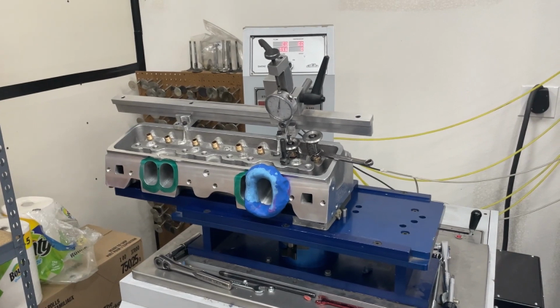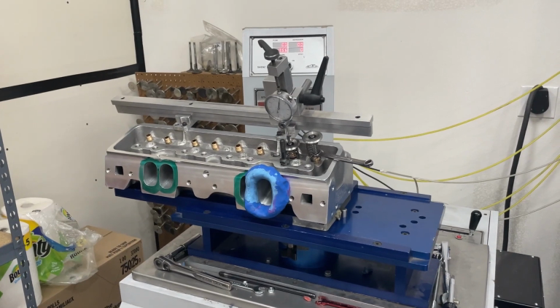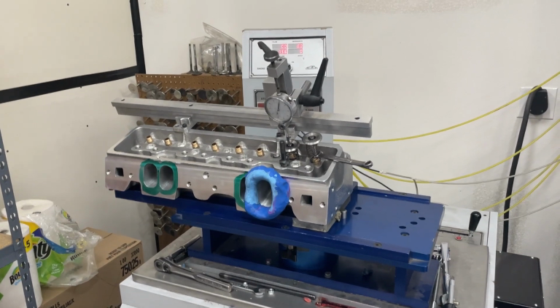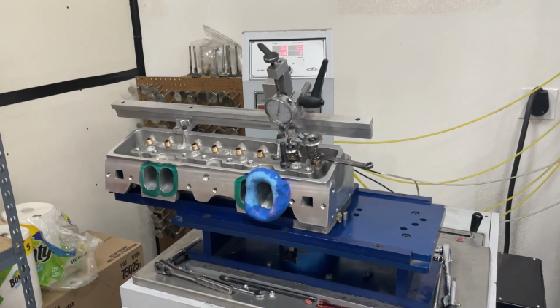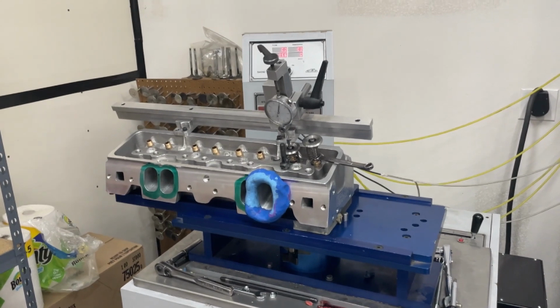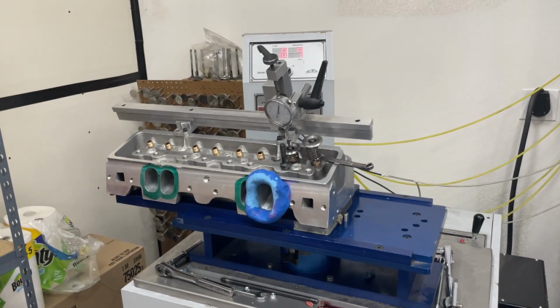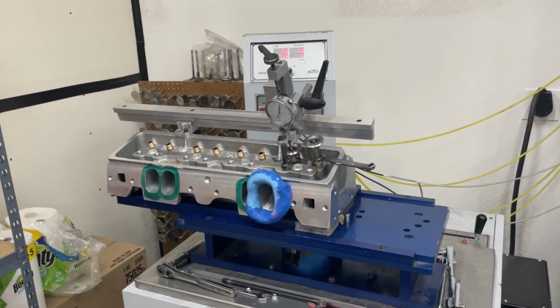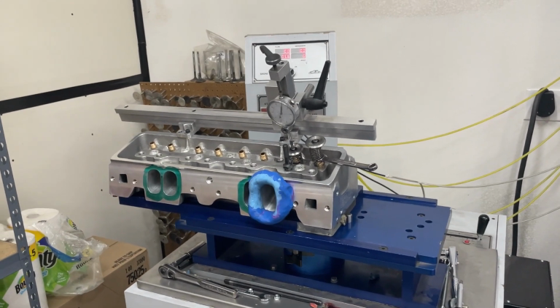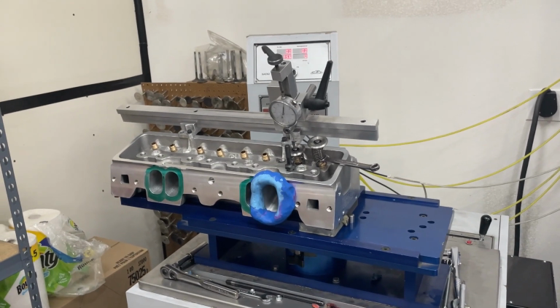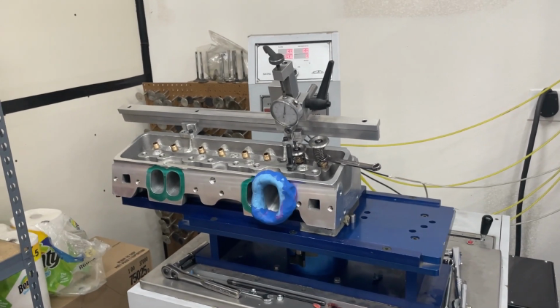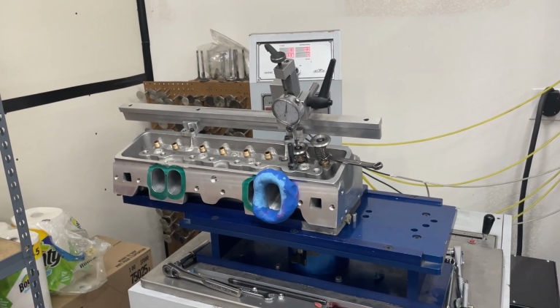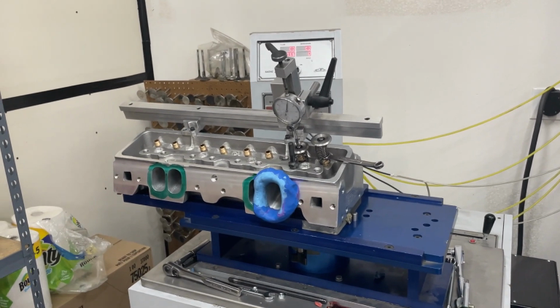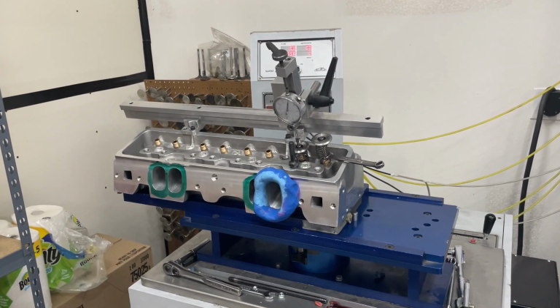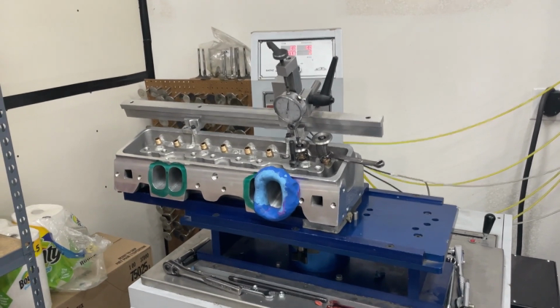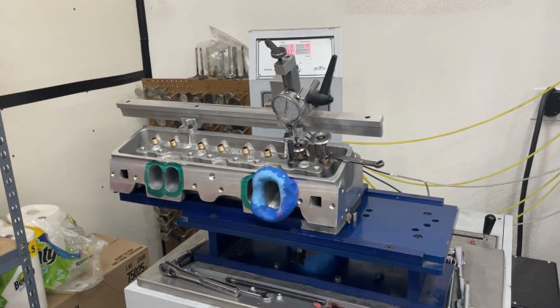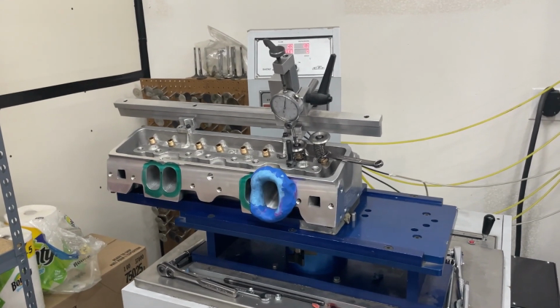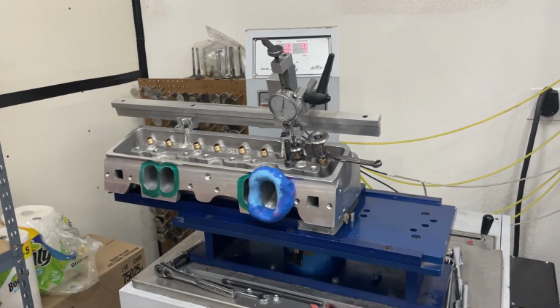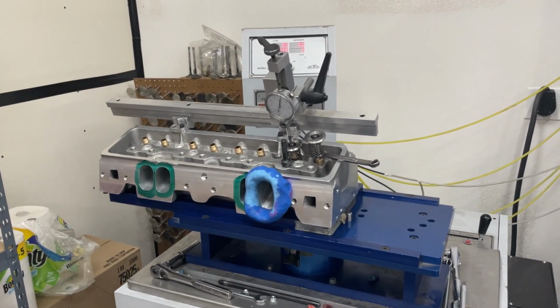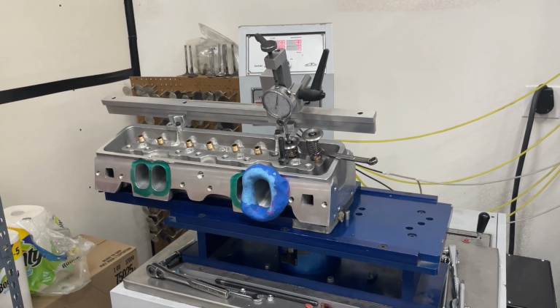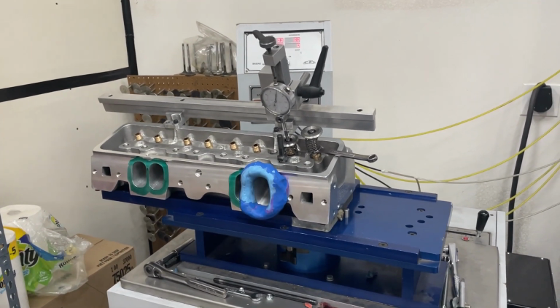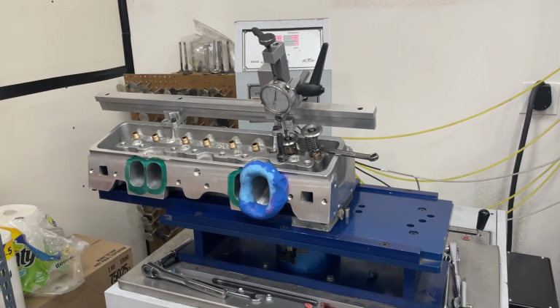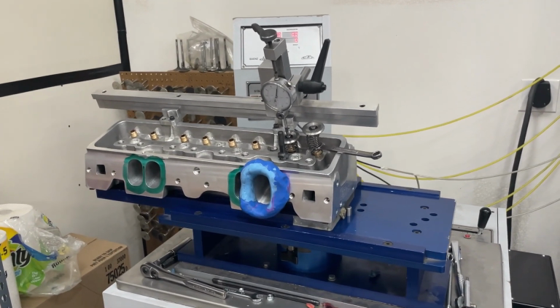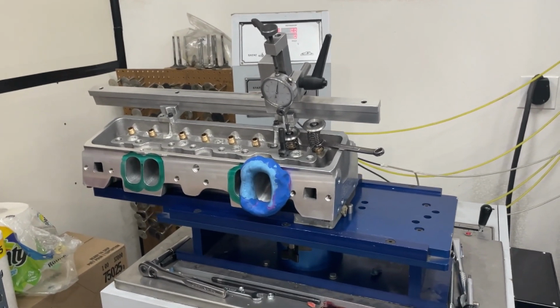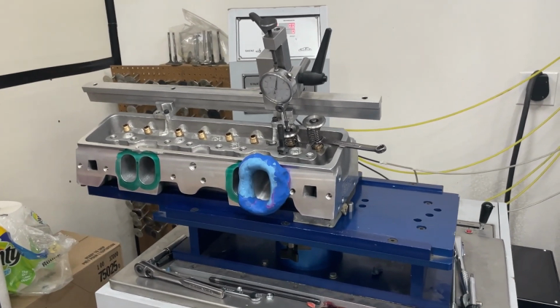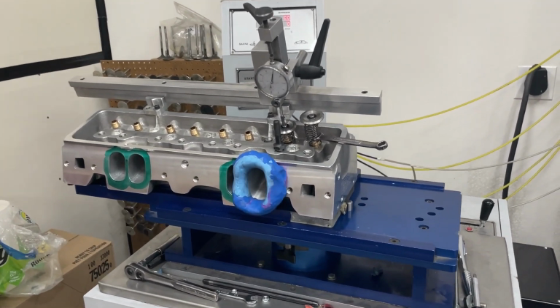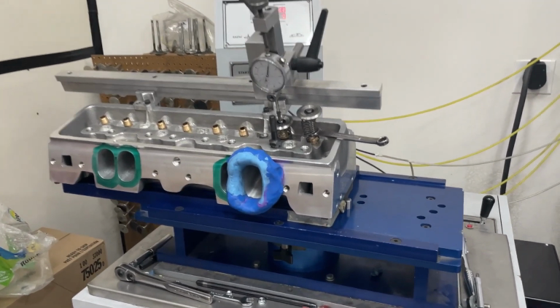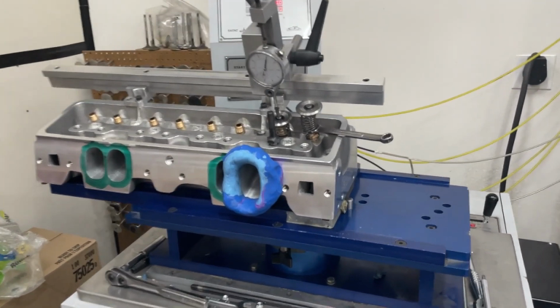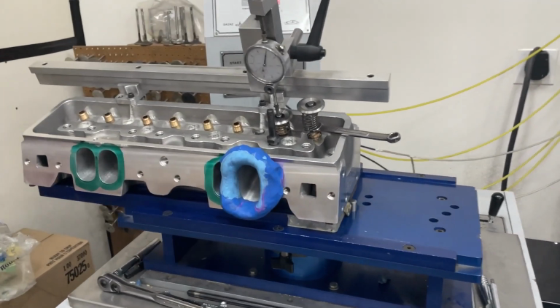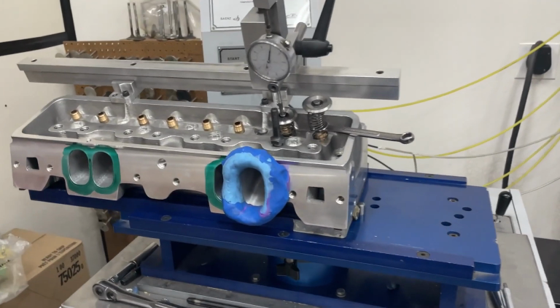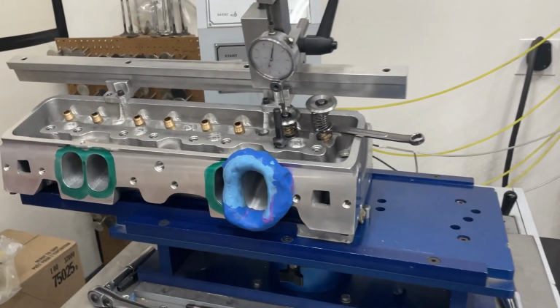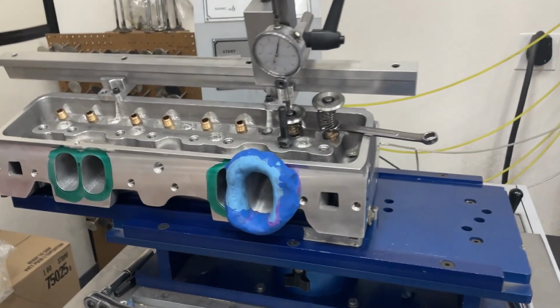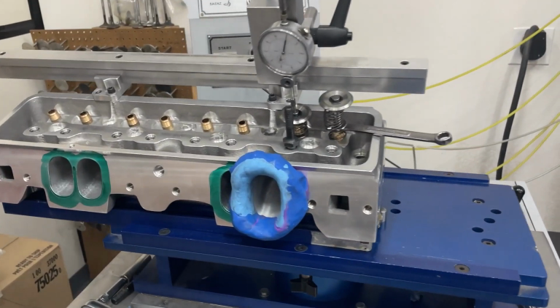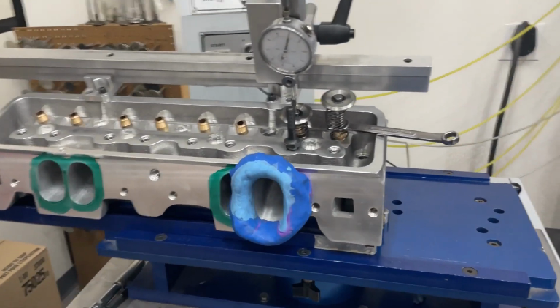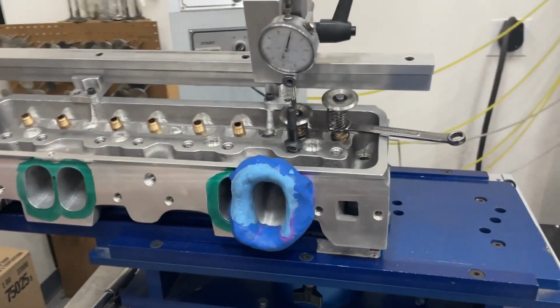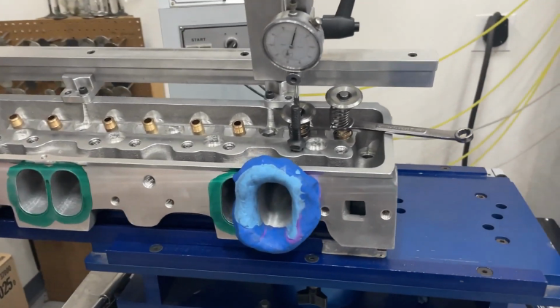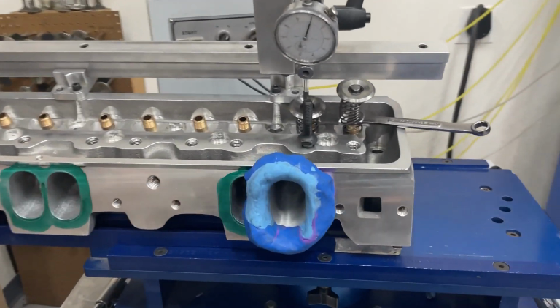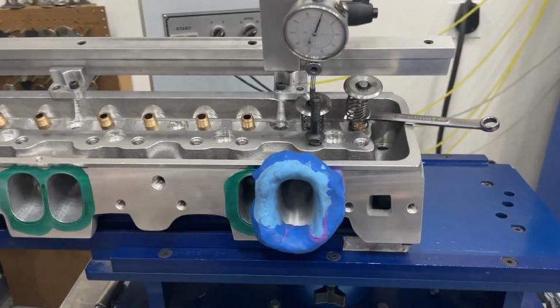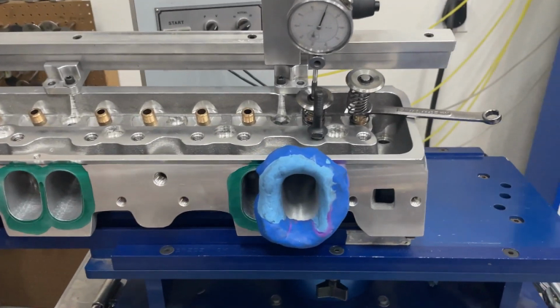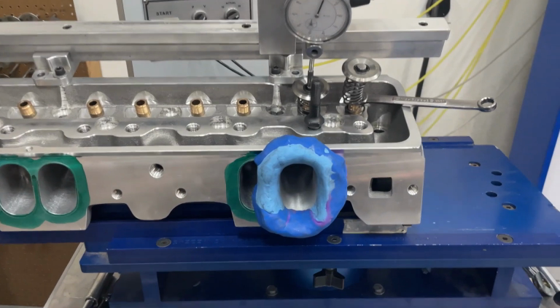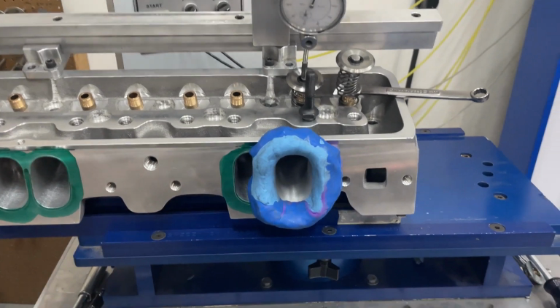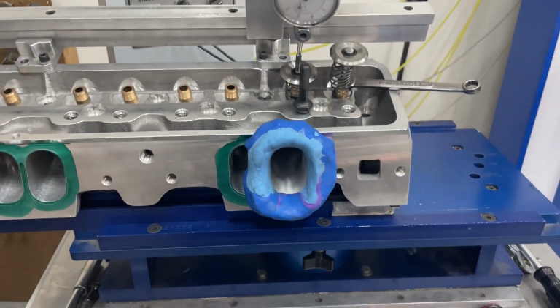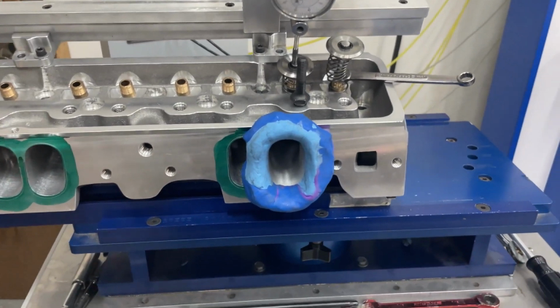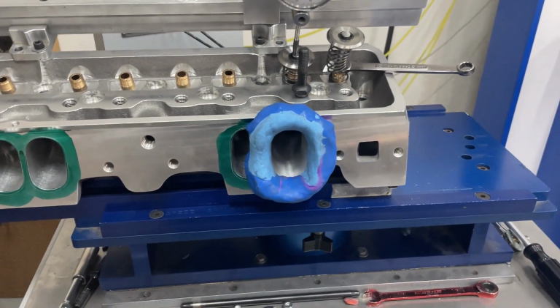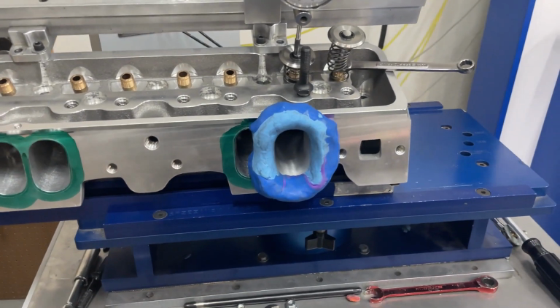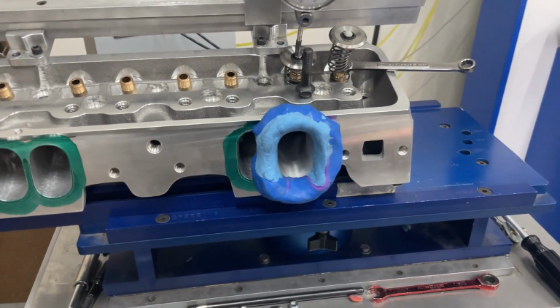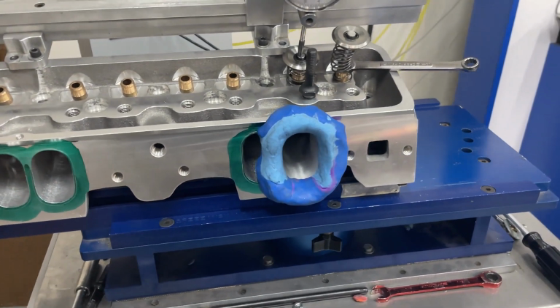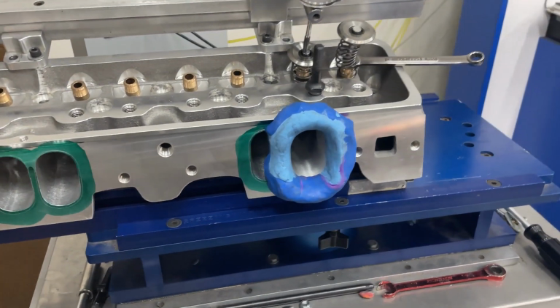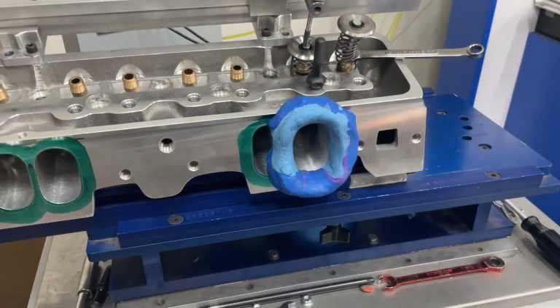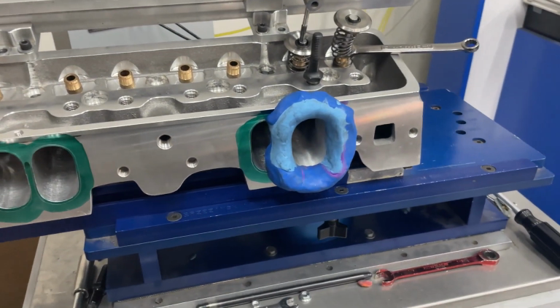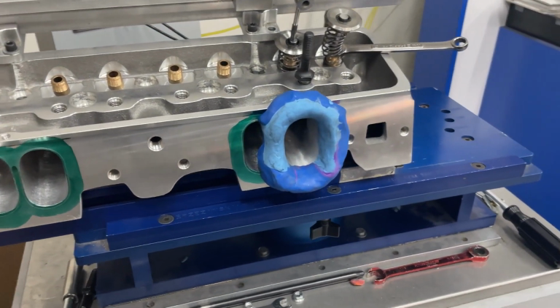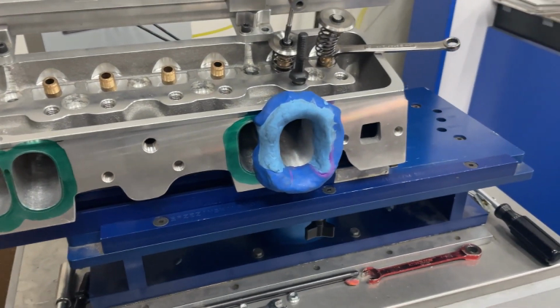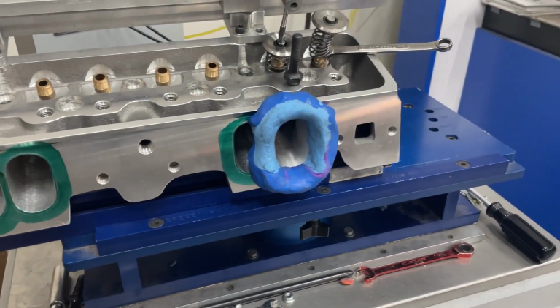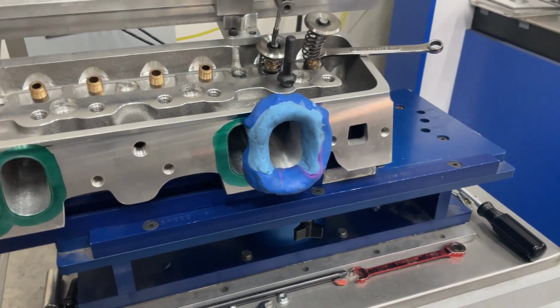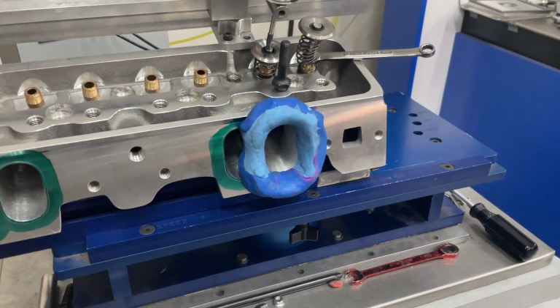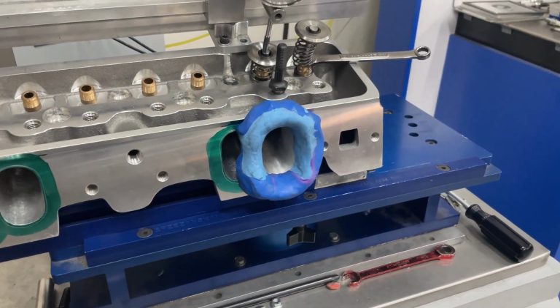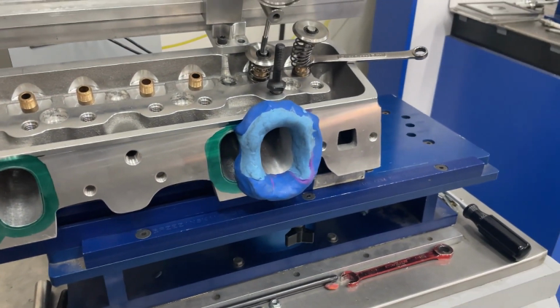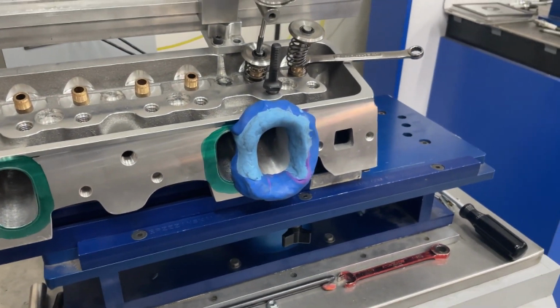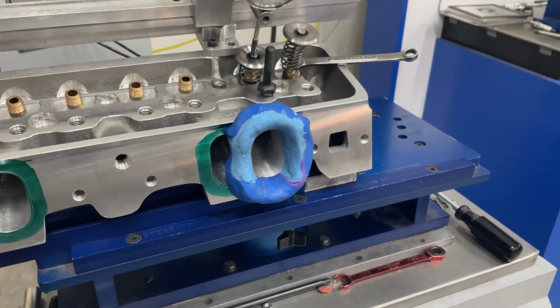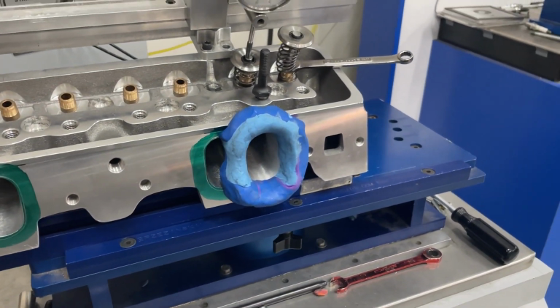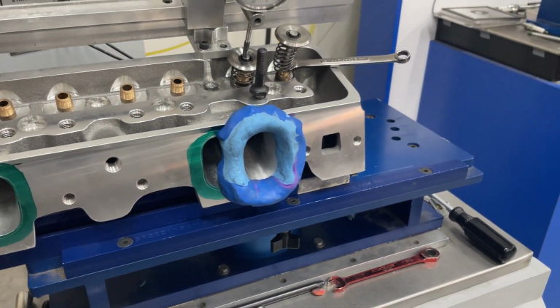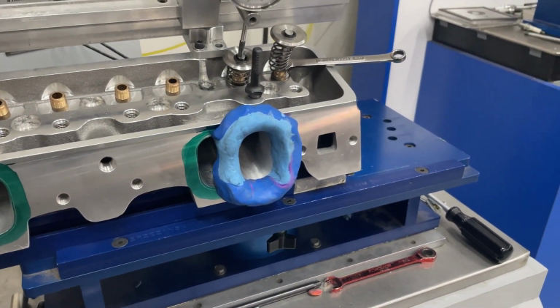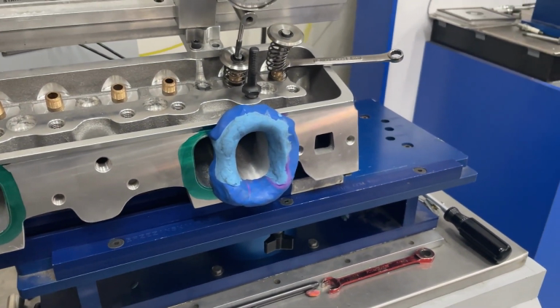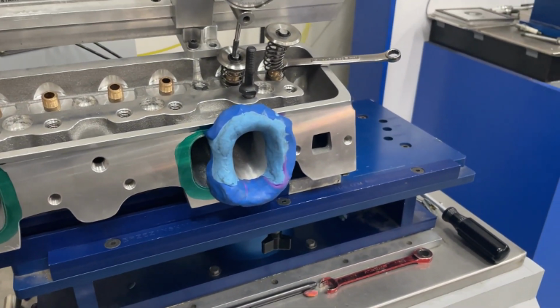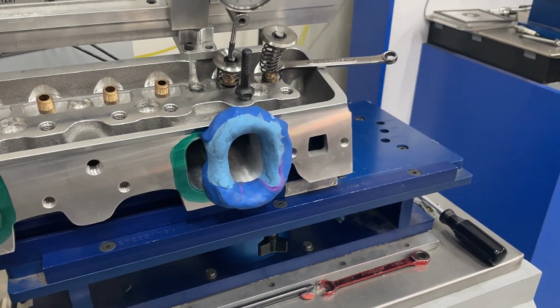Okay guys, this is Eric Weingart of Weingart Racing. This is a fun little test I thought I'd do real quick. This is that headhunter head you saw in some of my other videos.